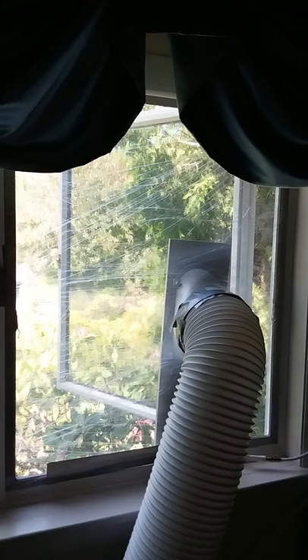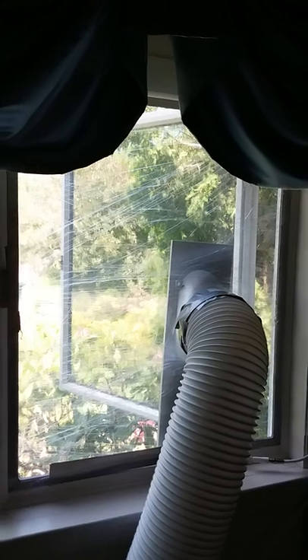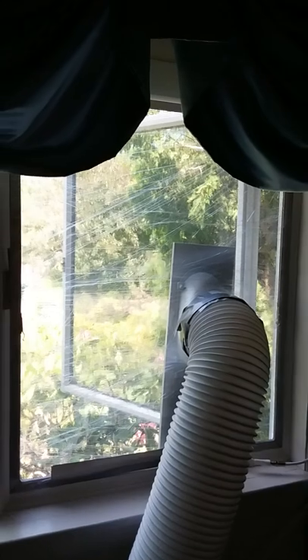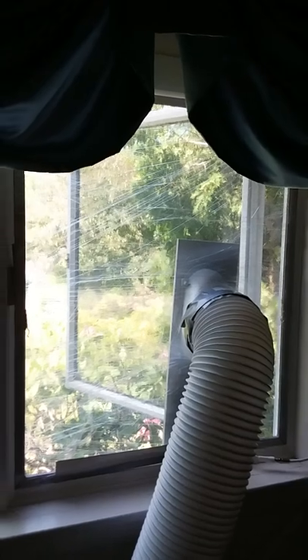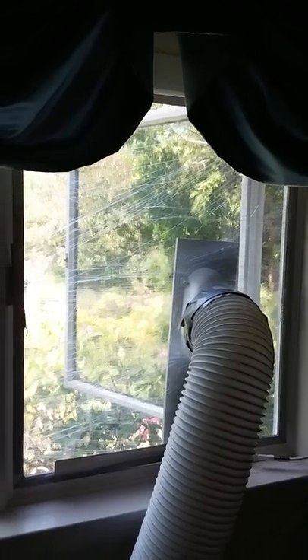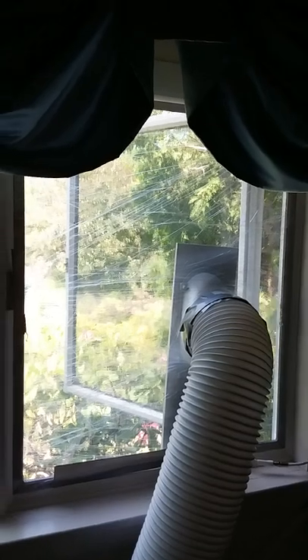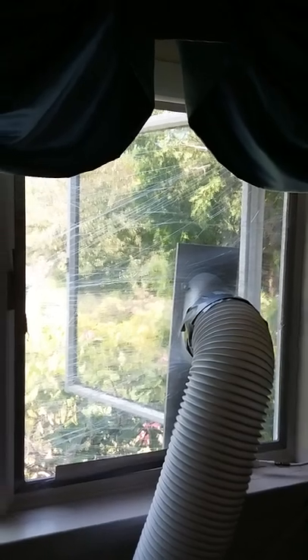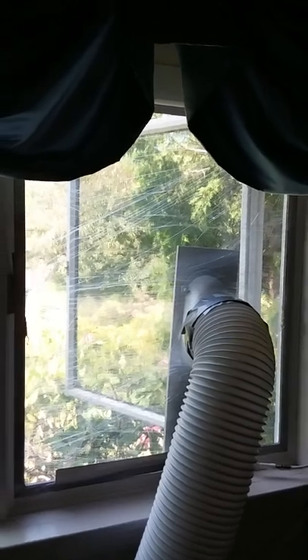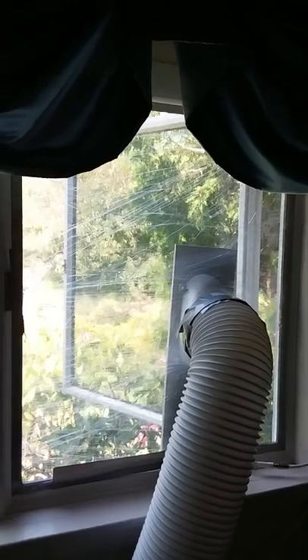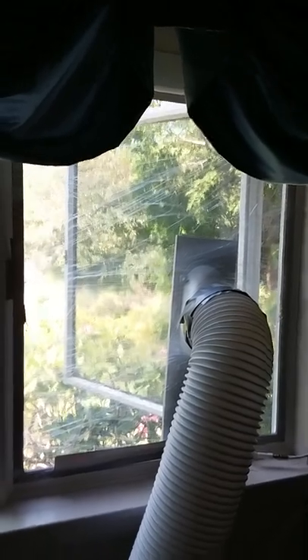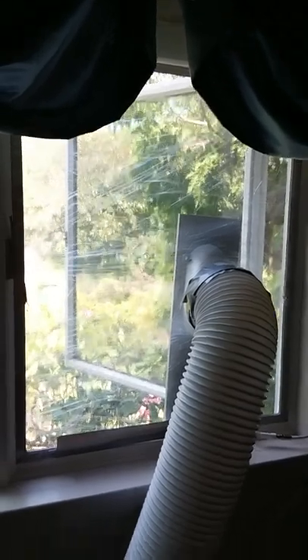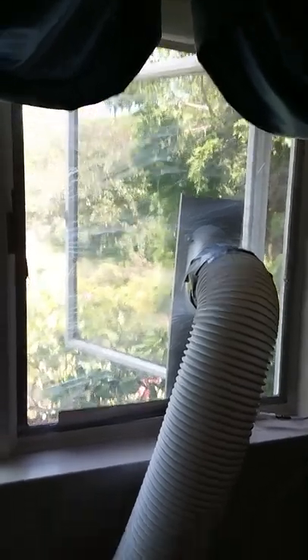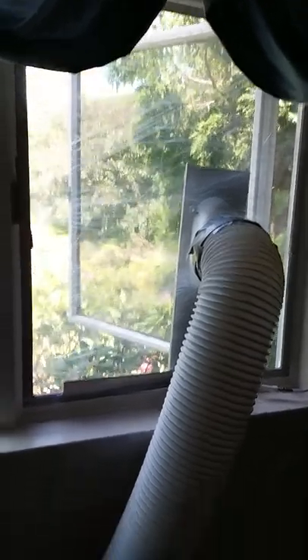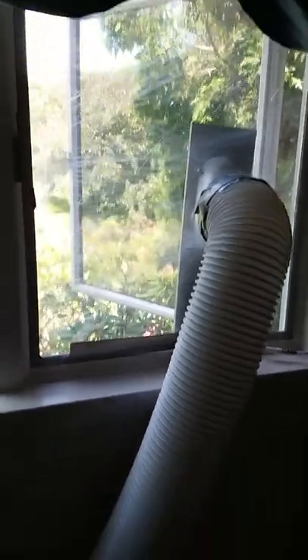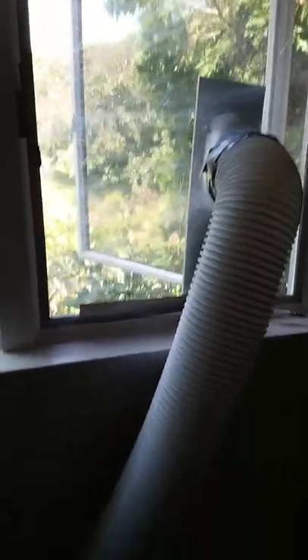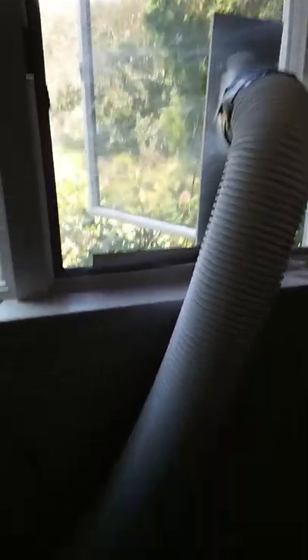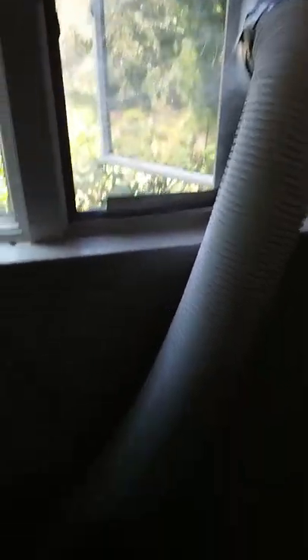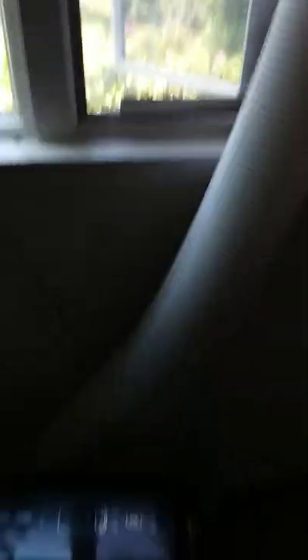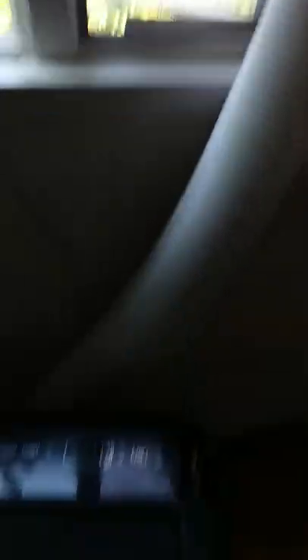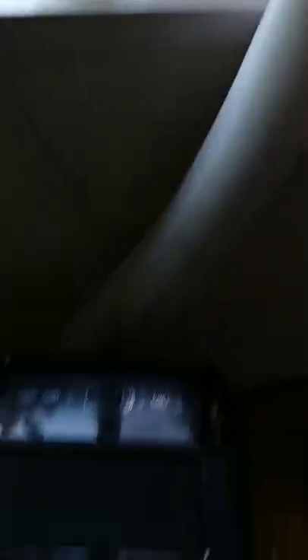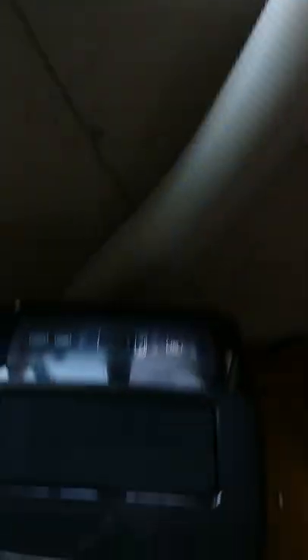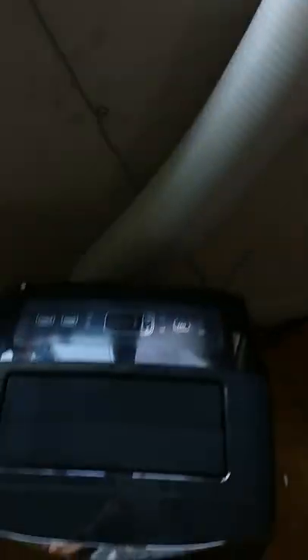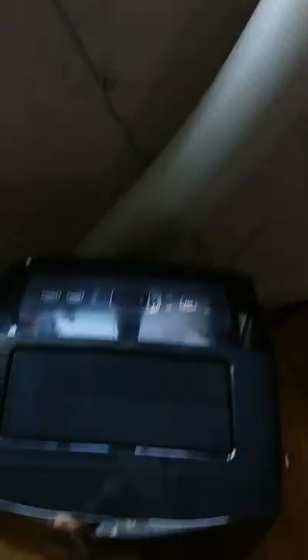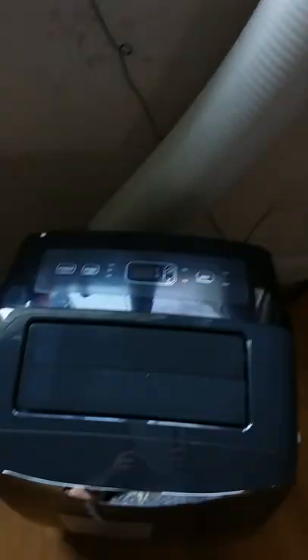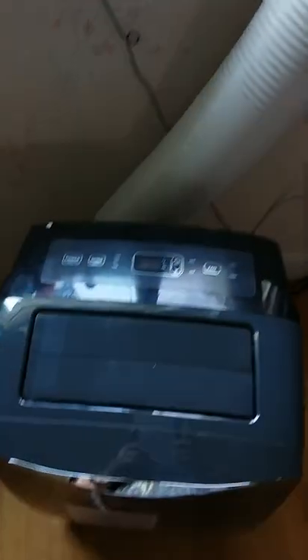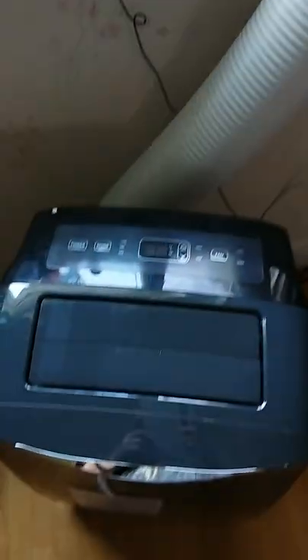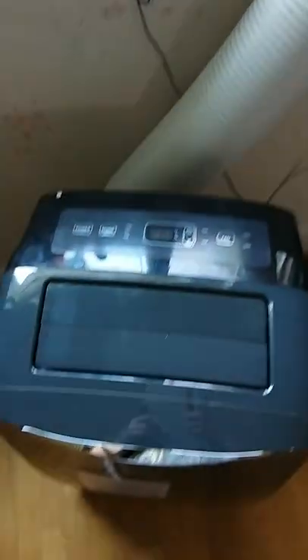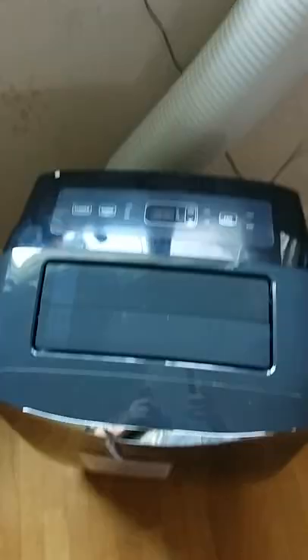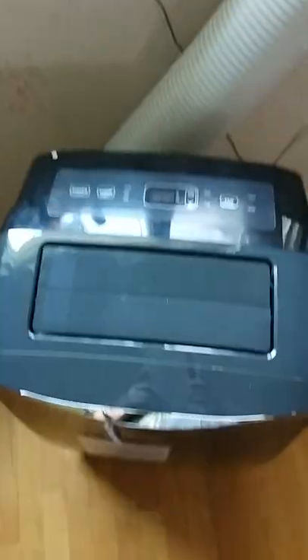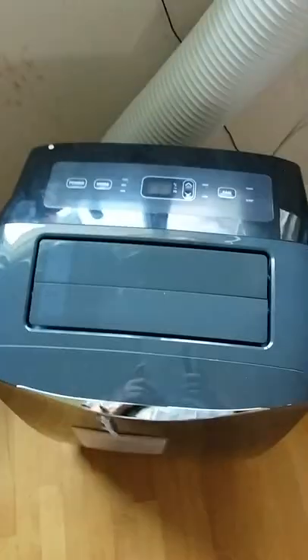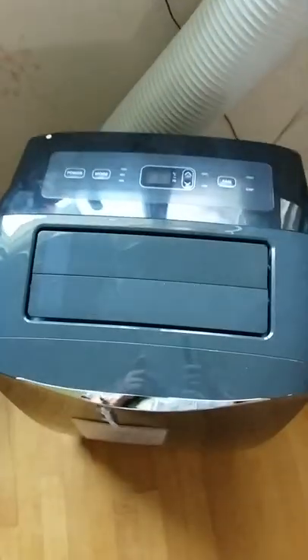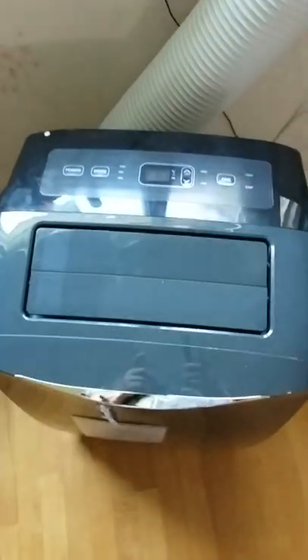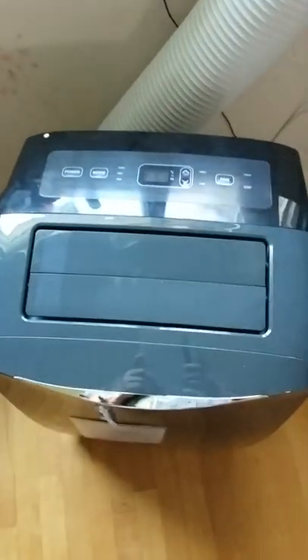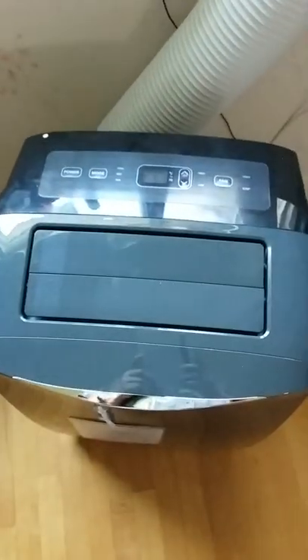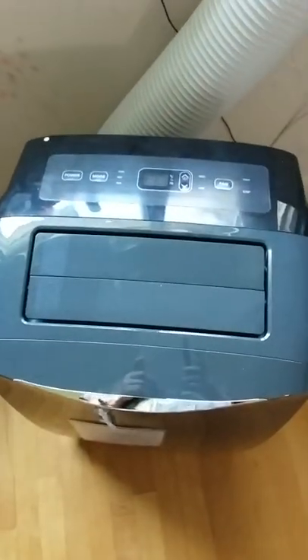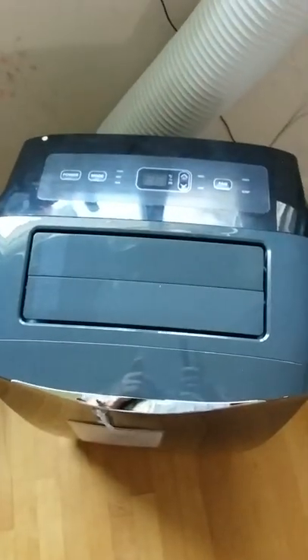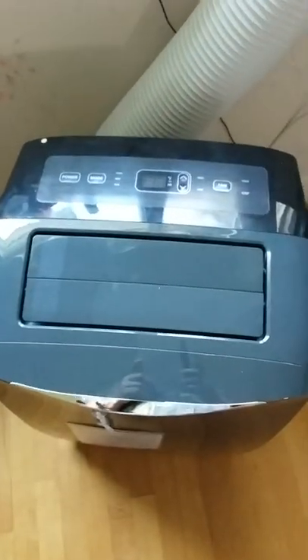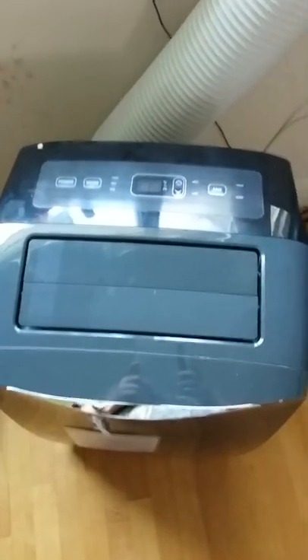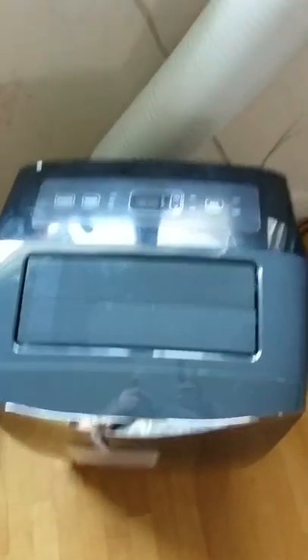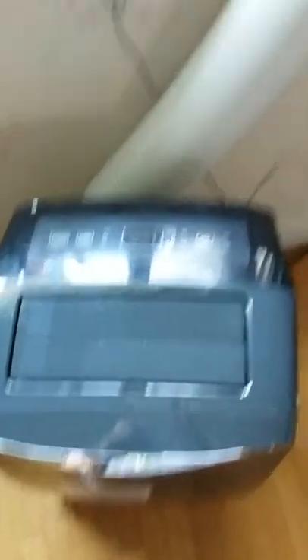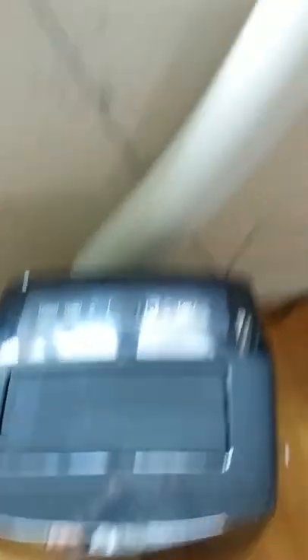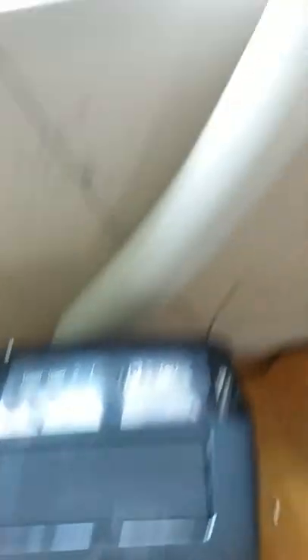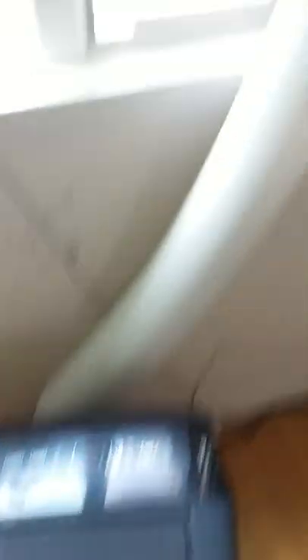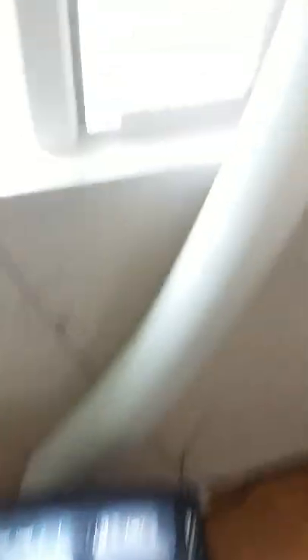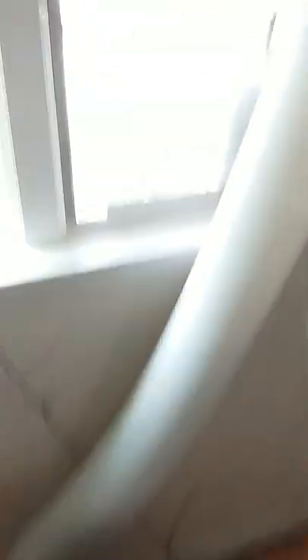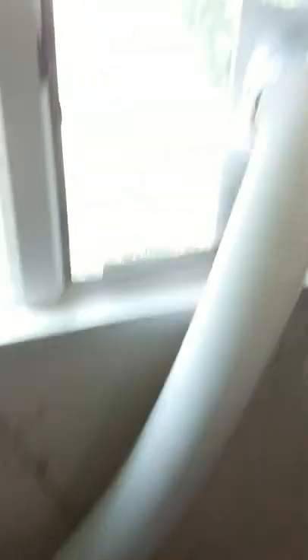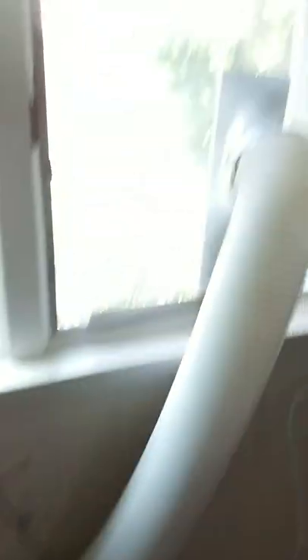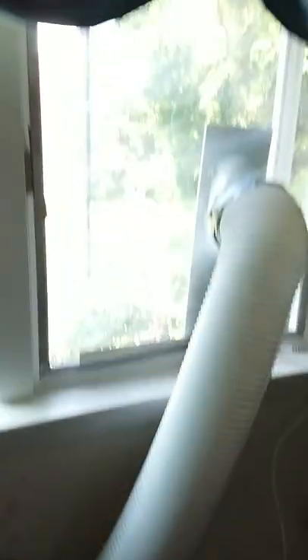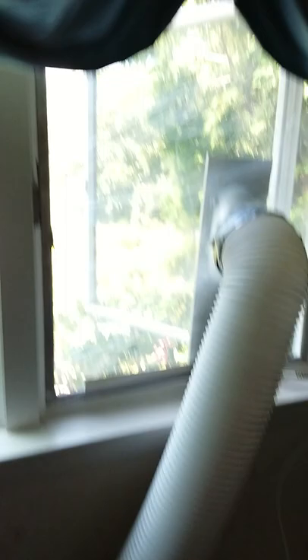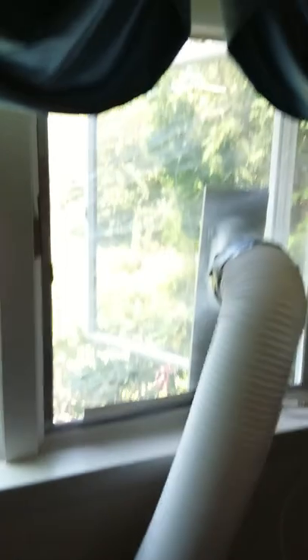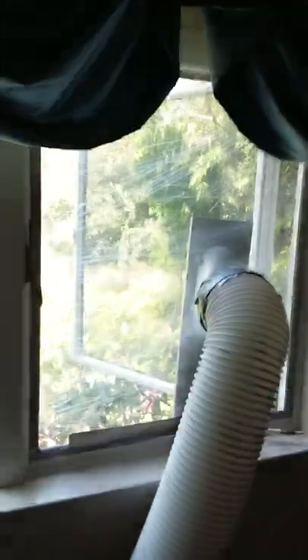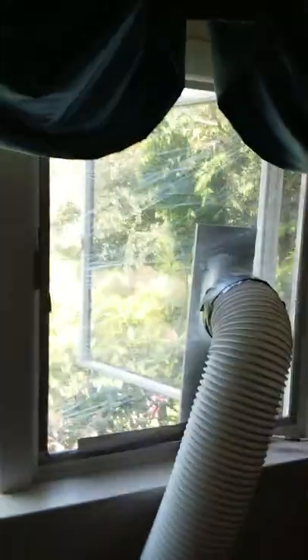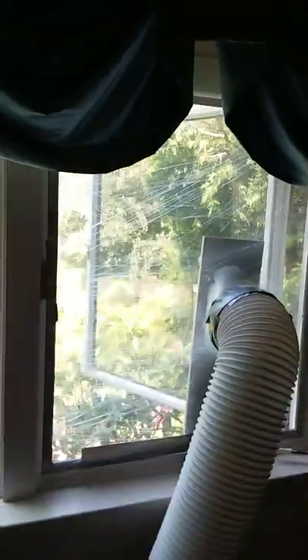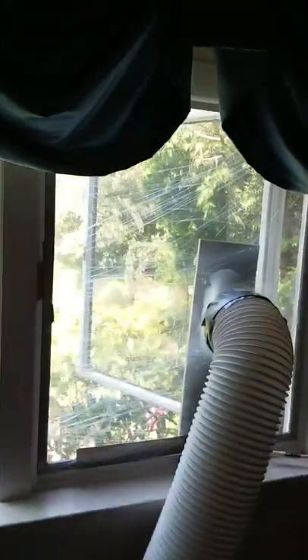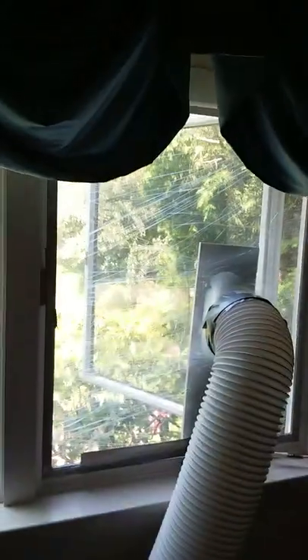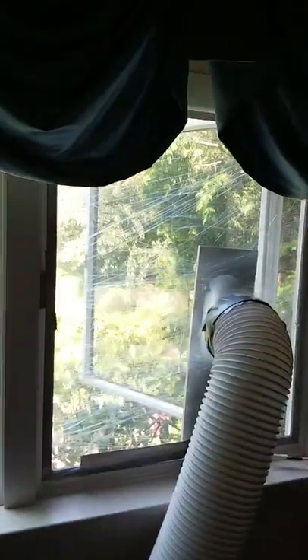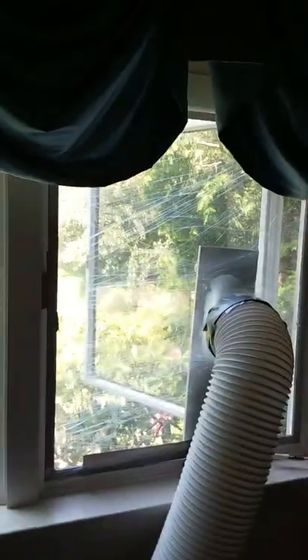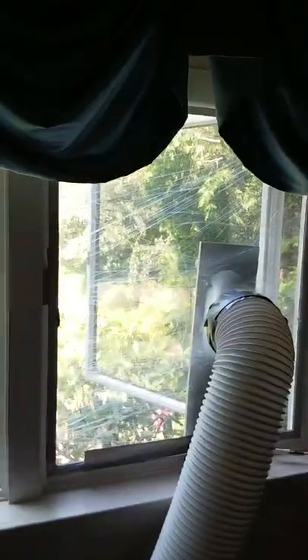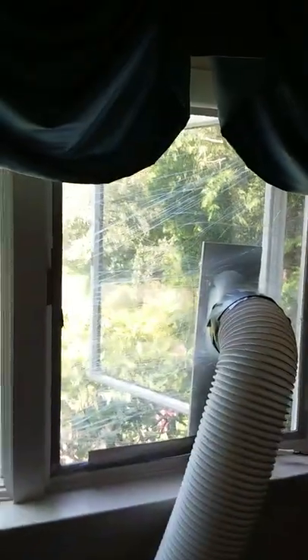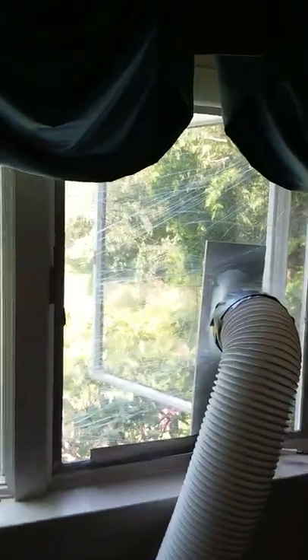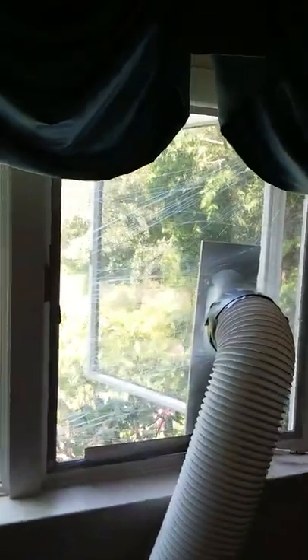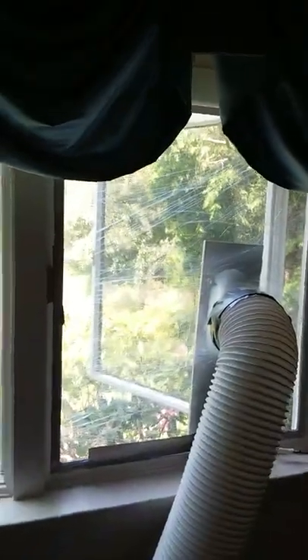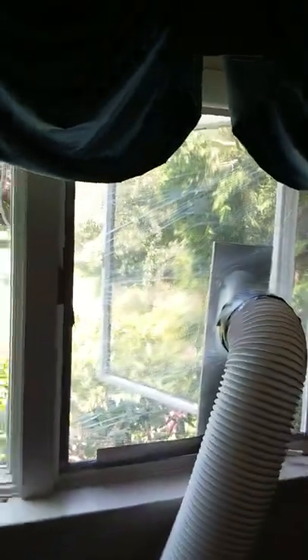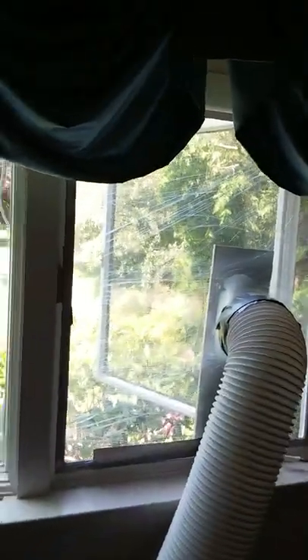How to install a portable, upright air conditioner into a casement window in 30 seconds or less.